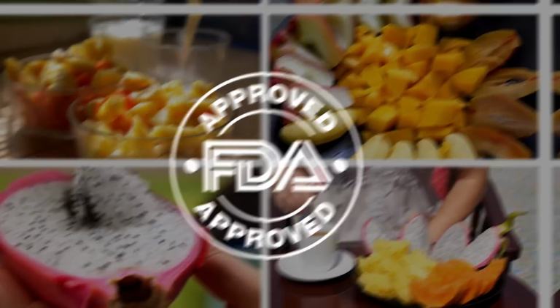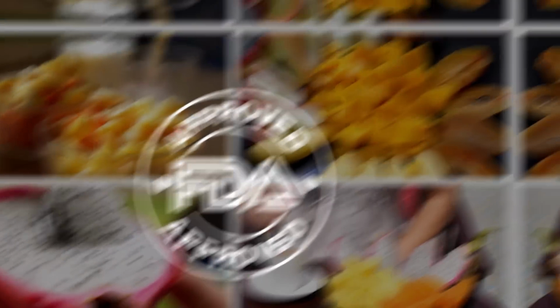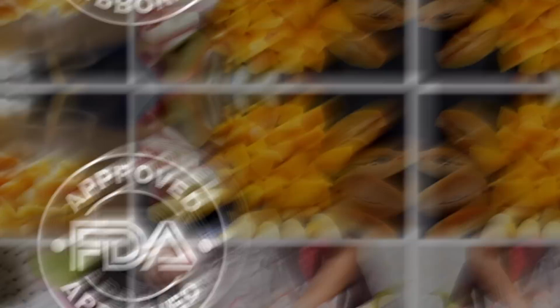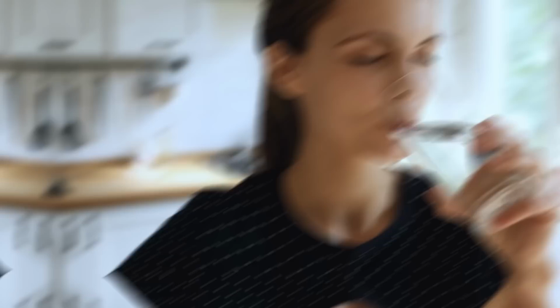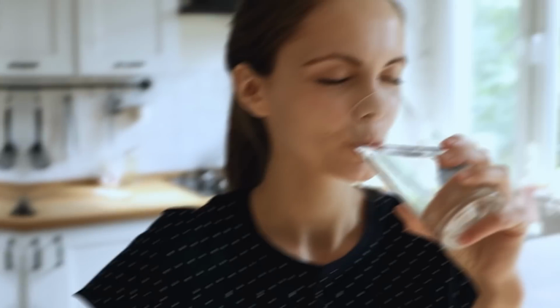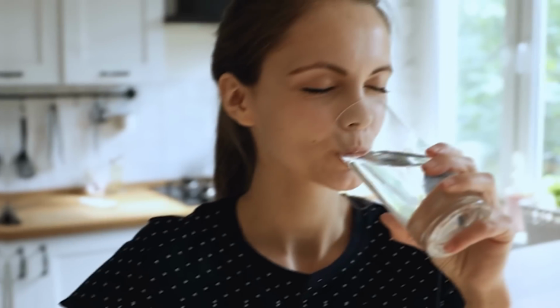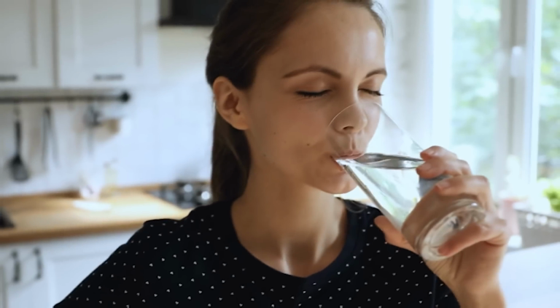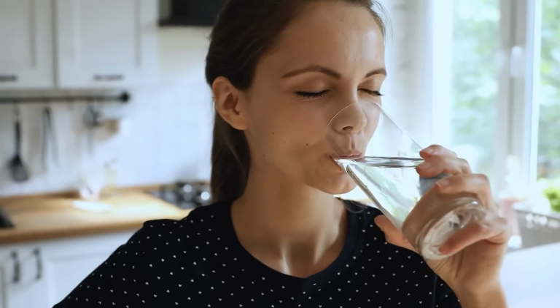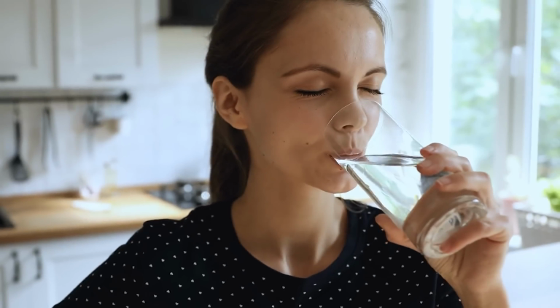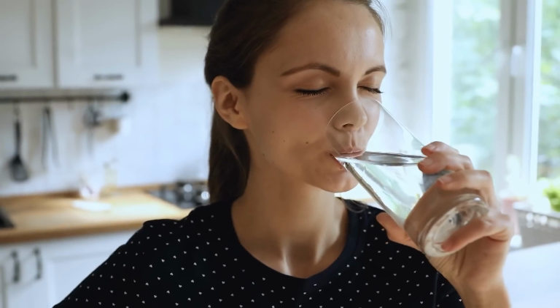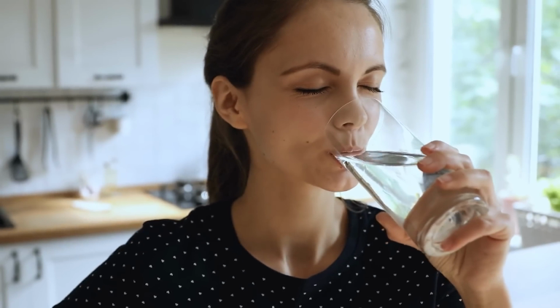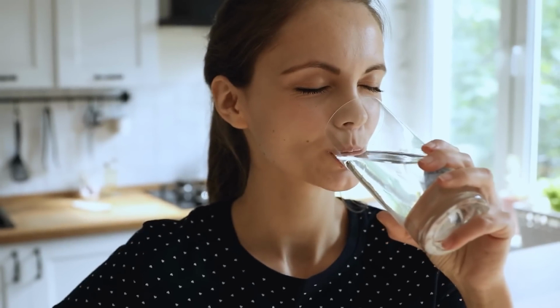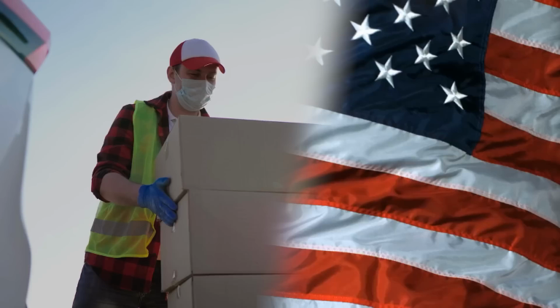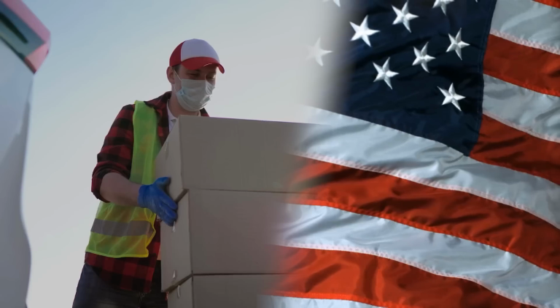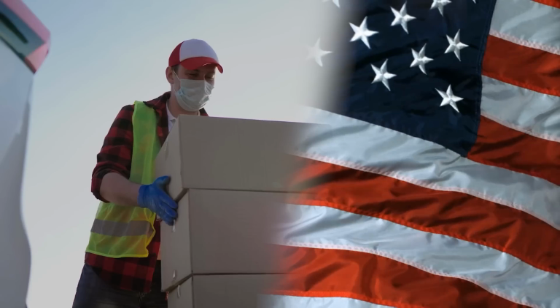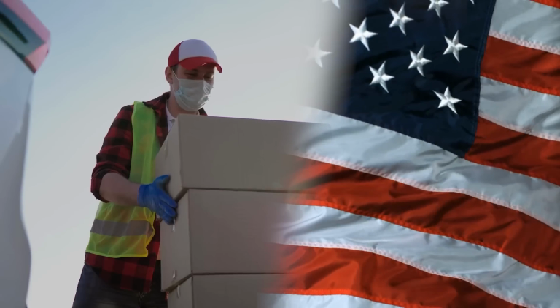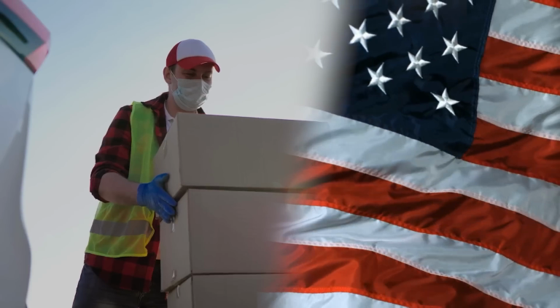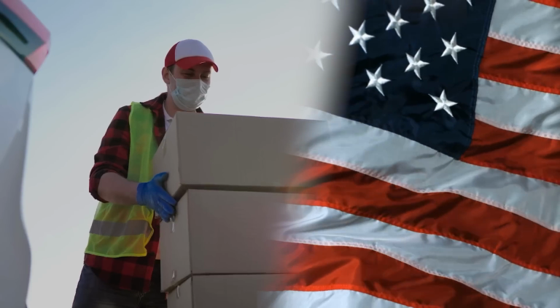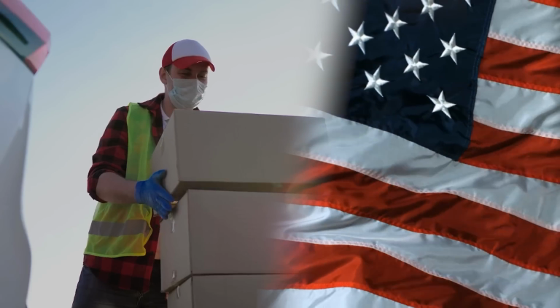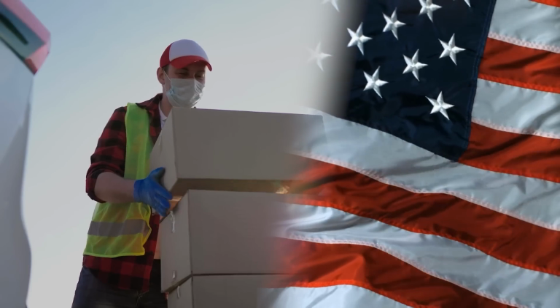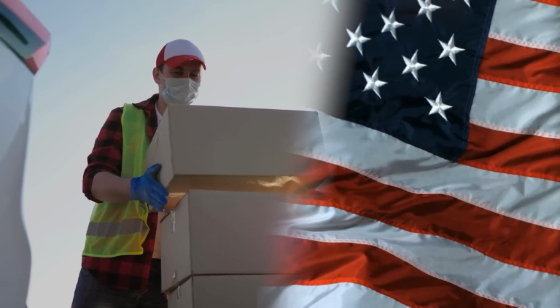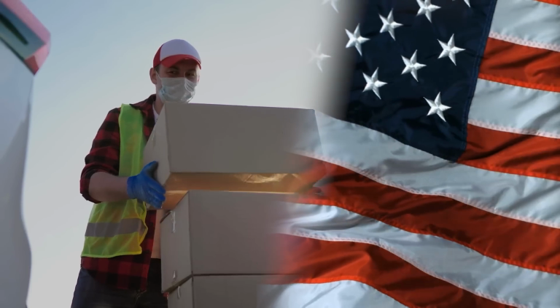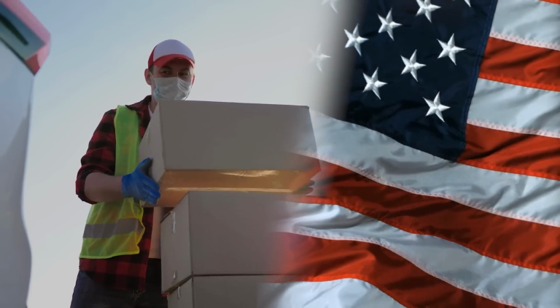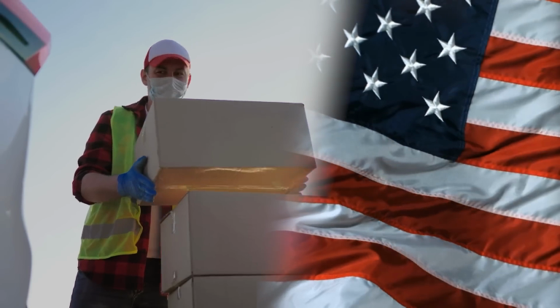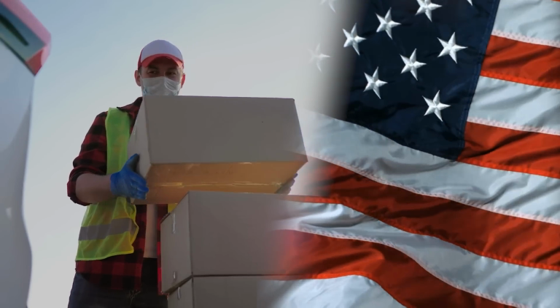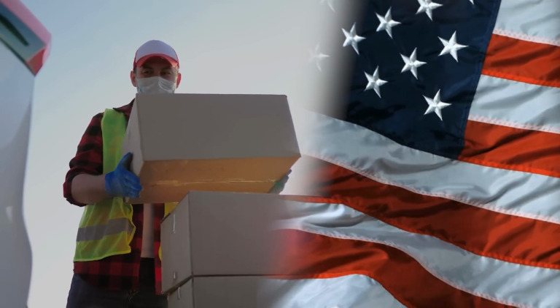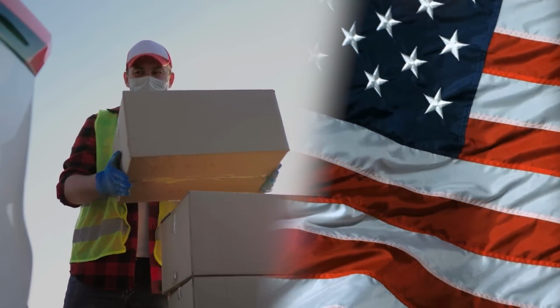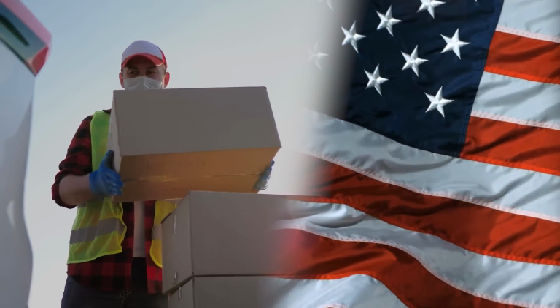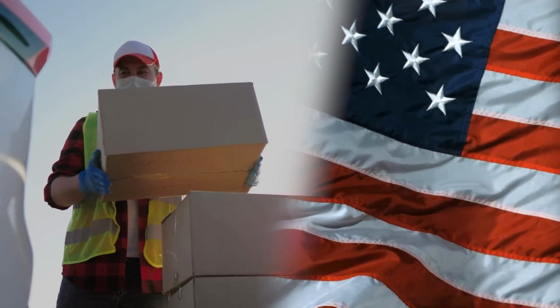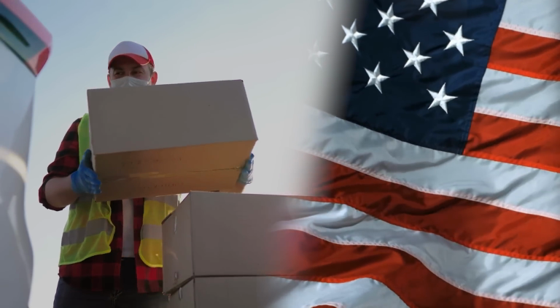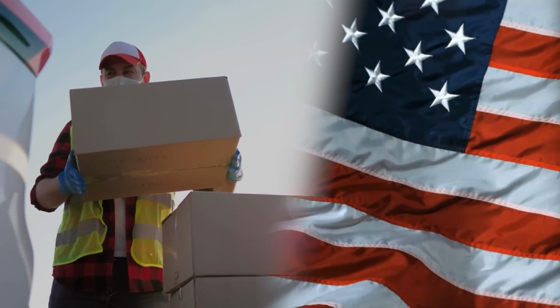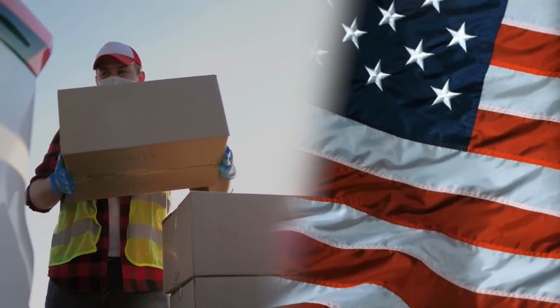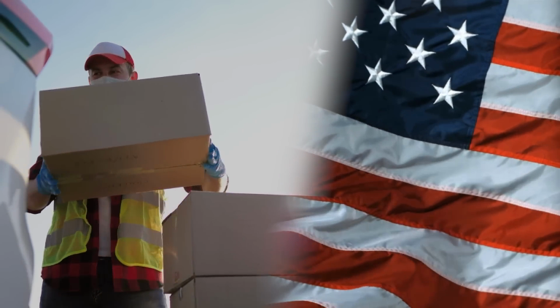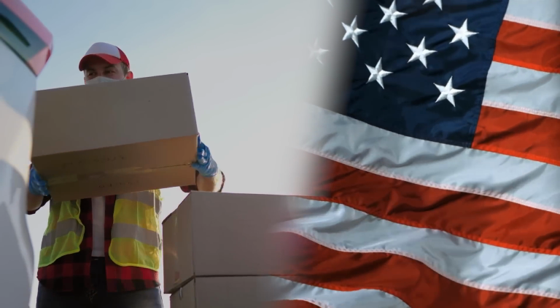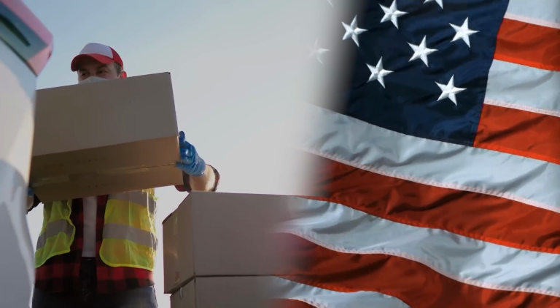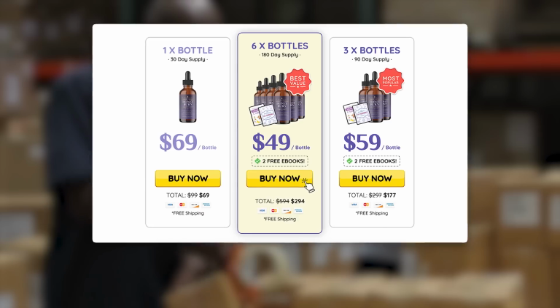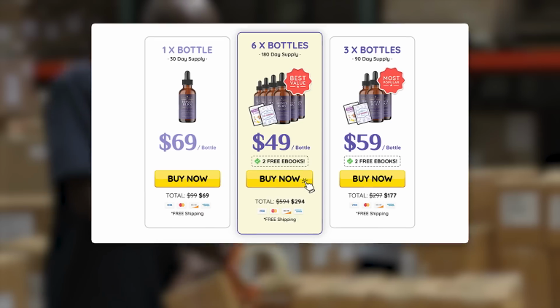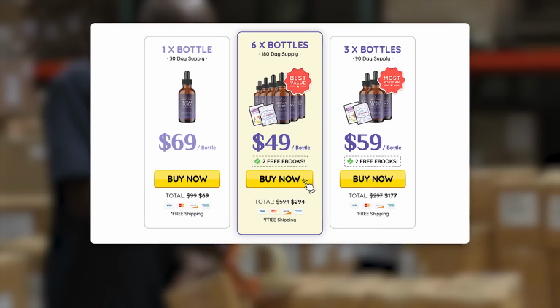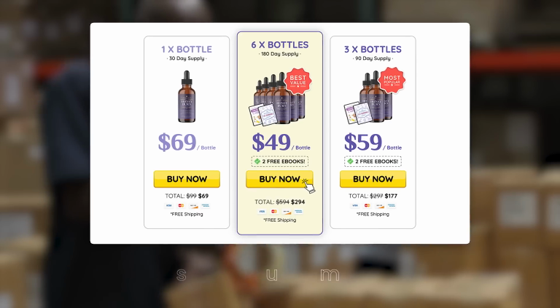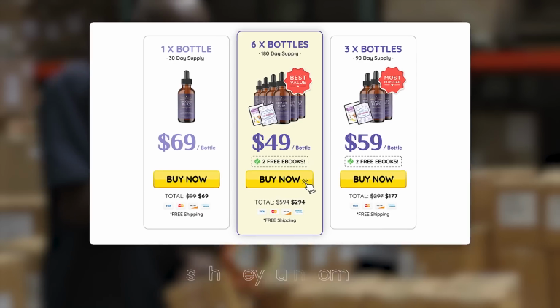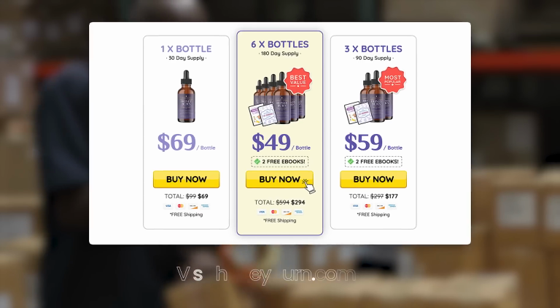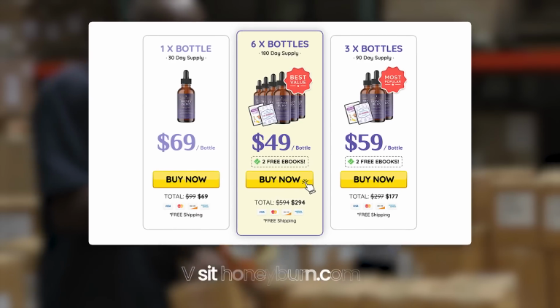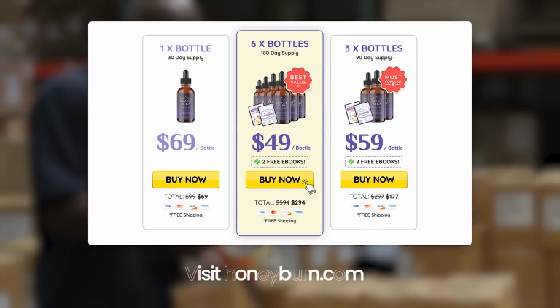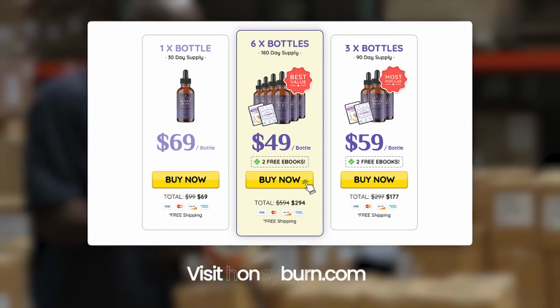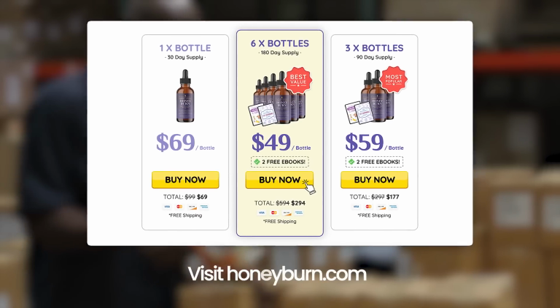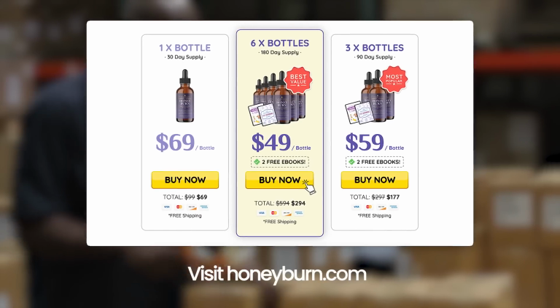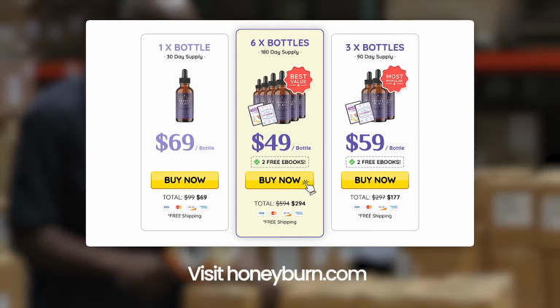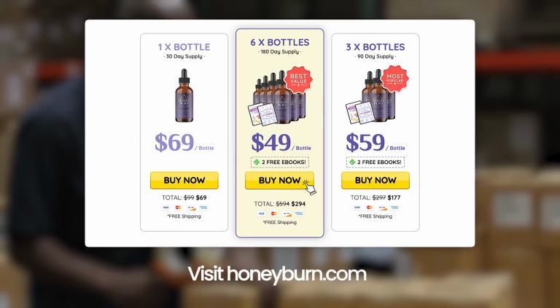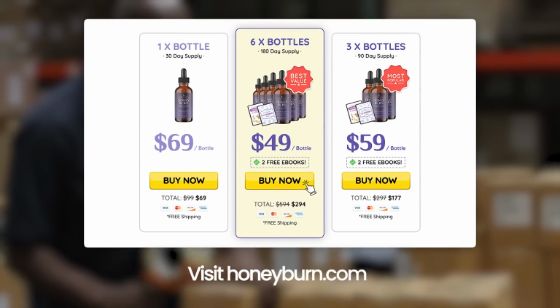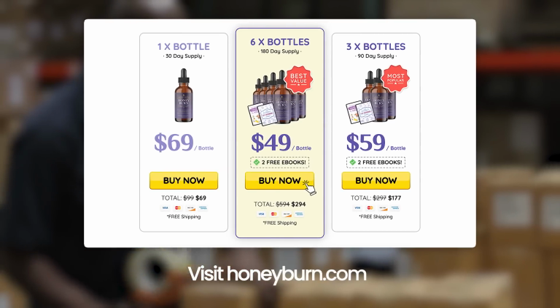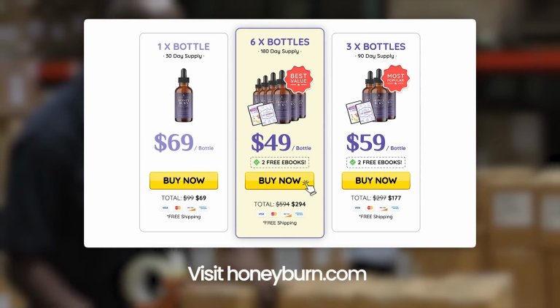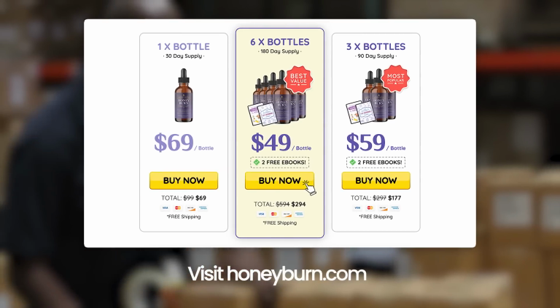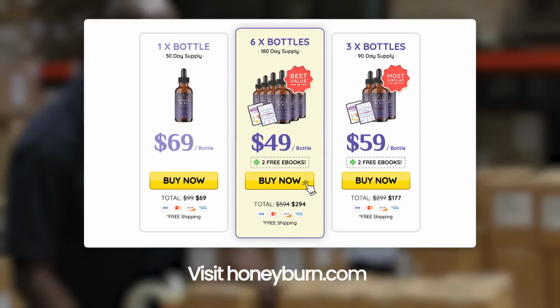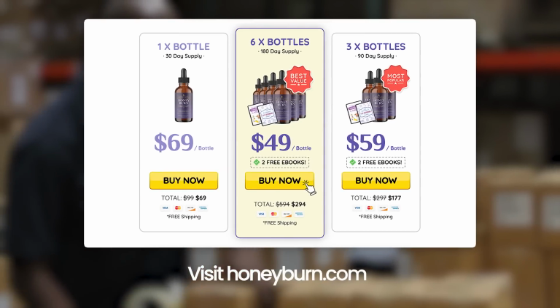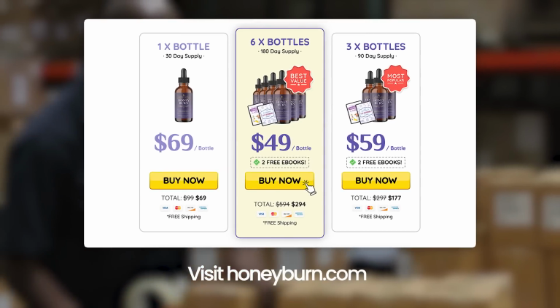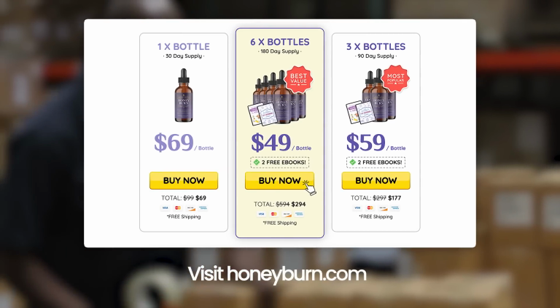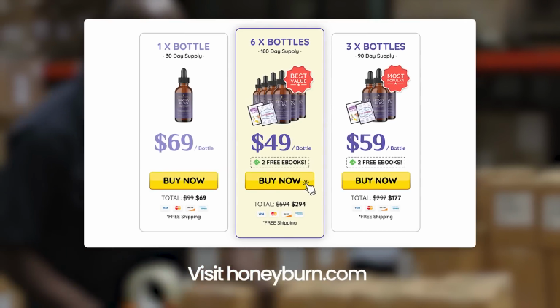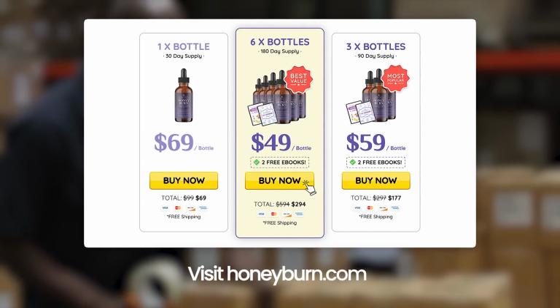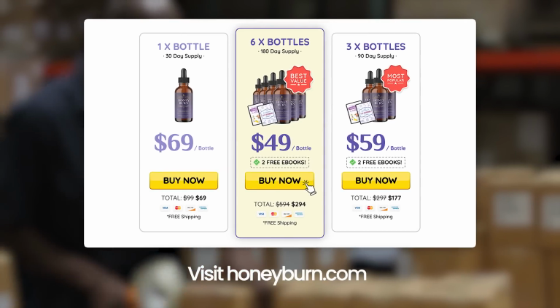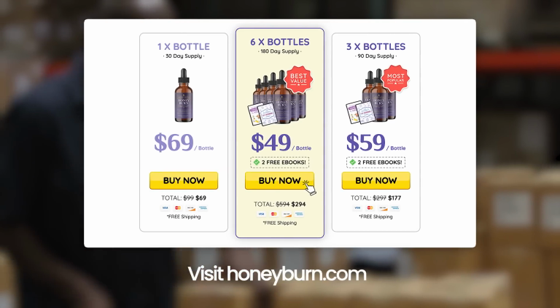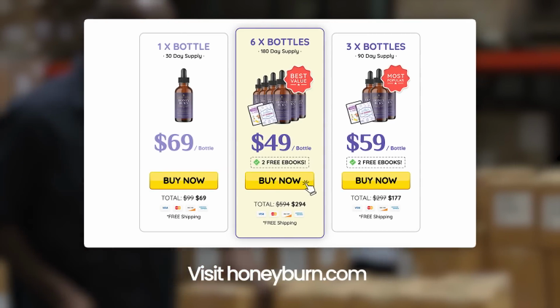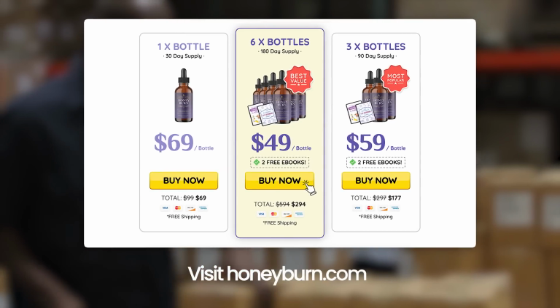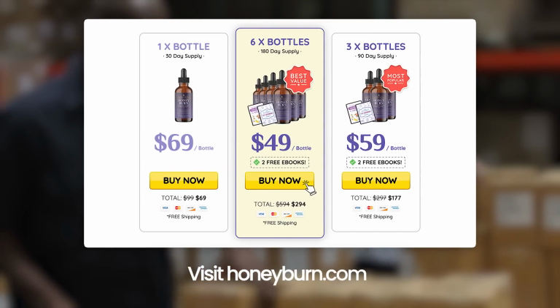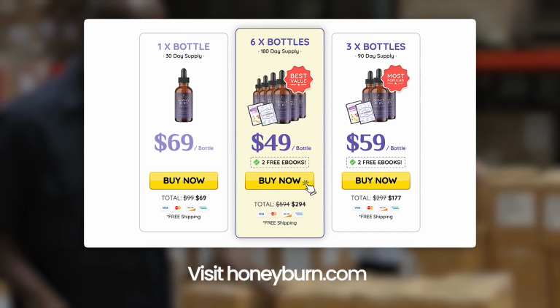Easy to swallow and ships free within the U.S. For more information, visit honeyburn.com.